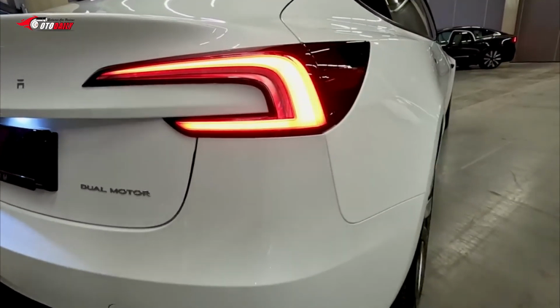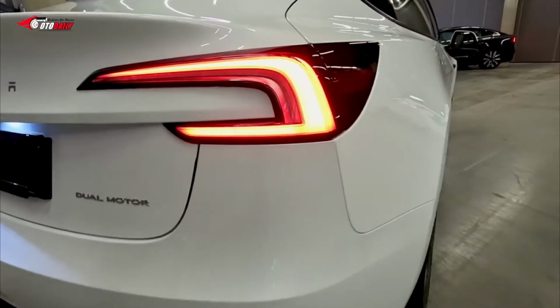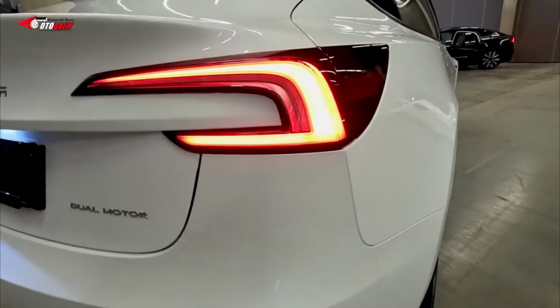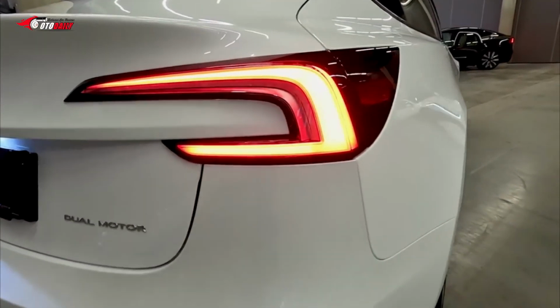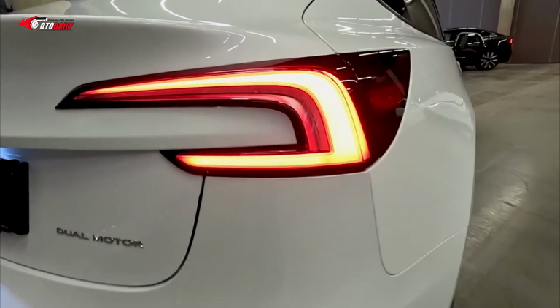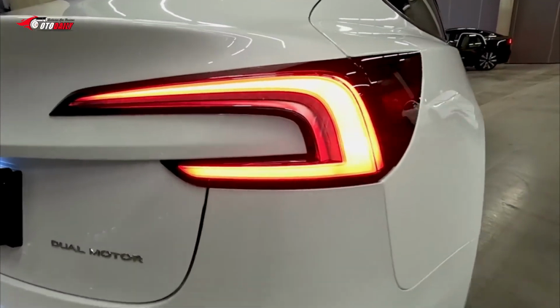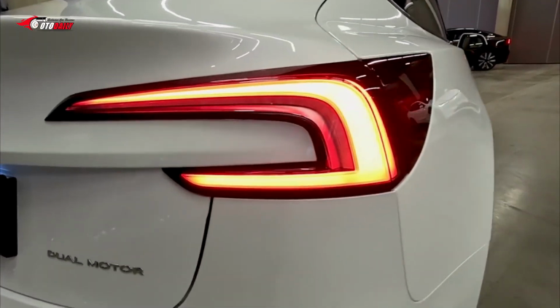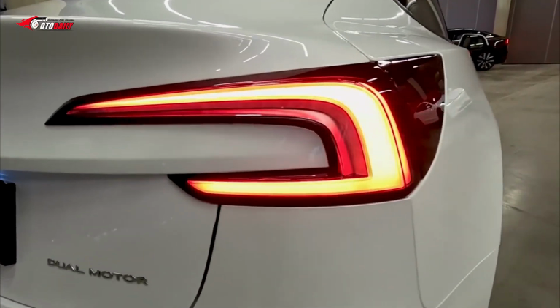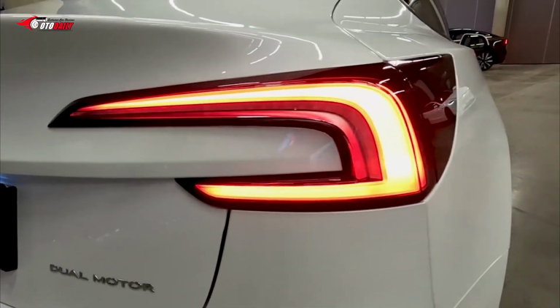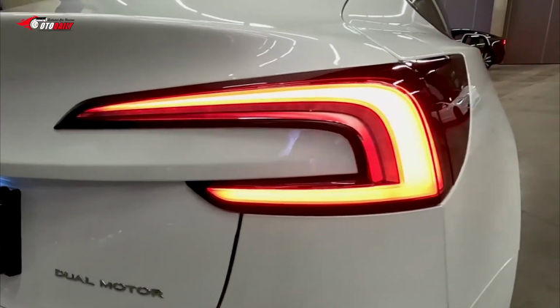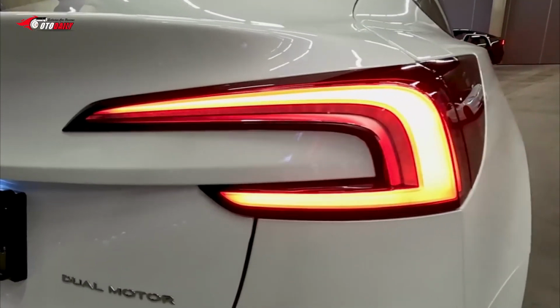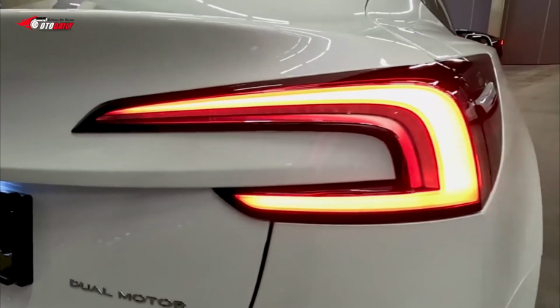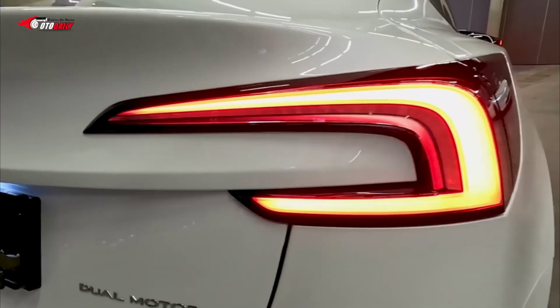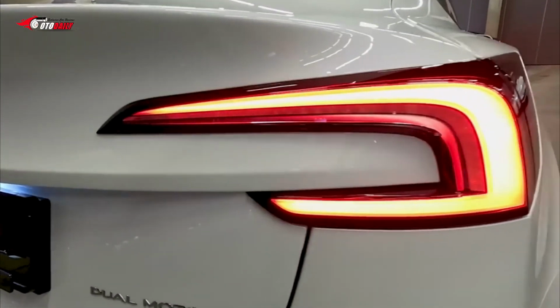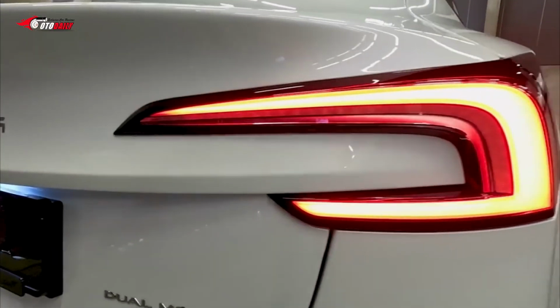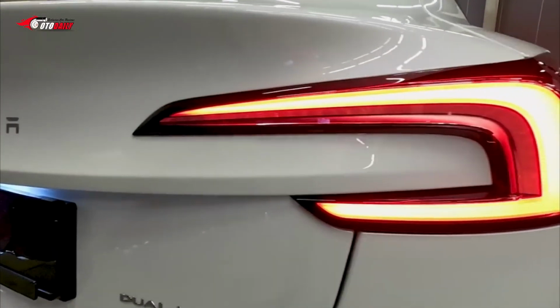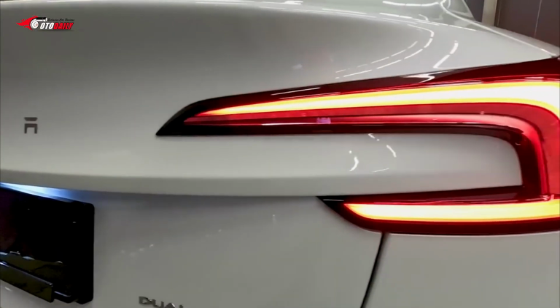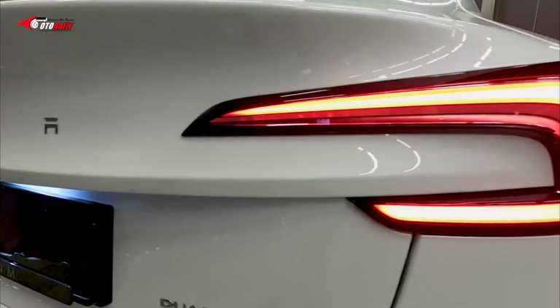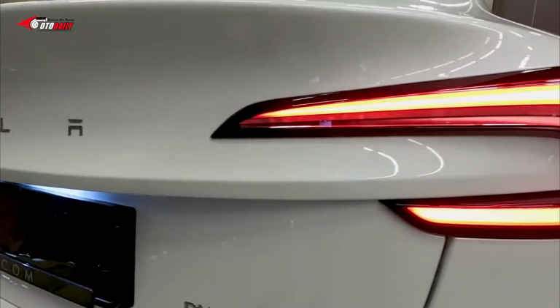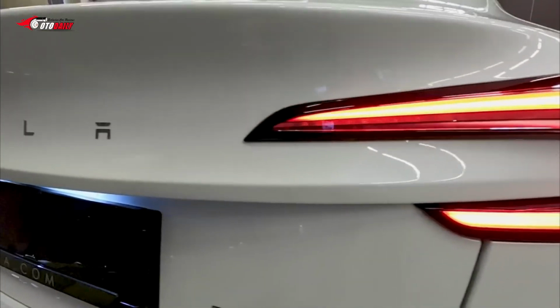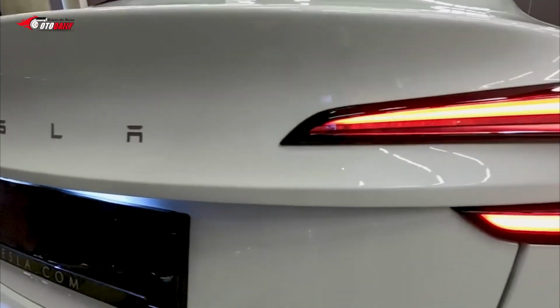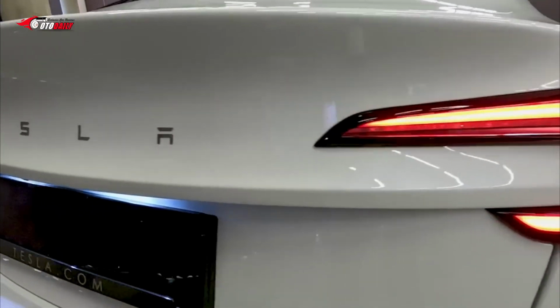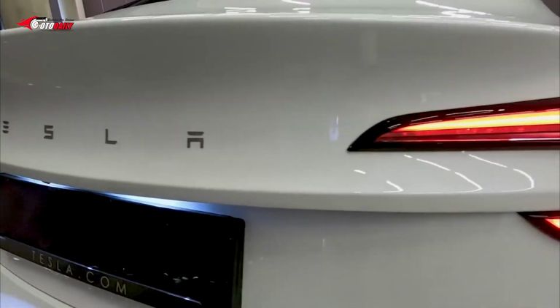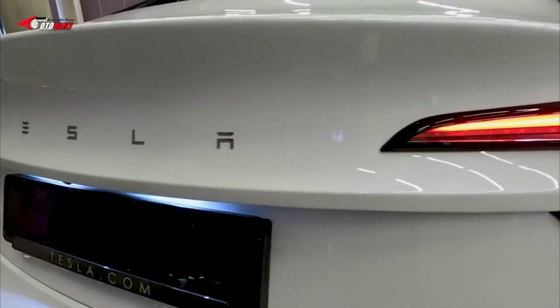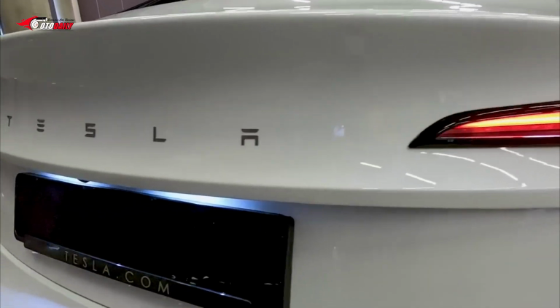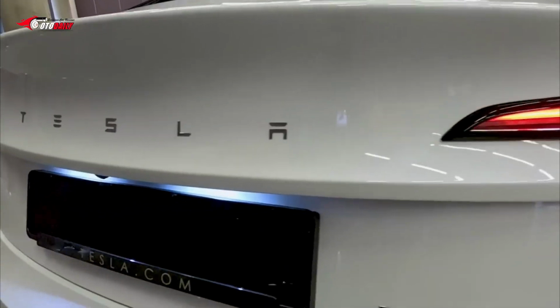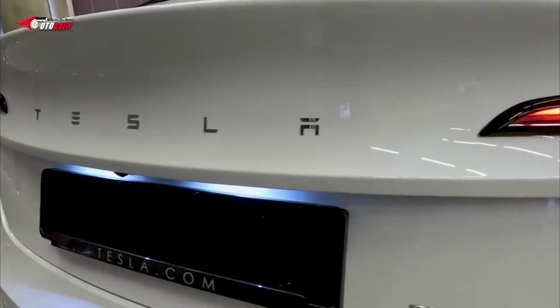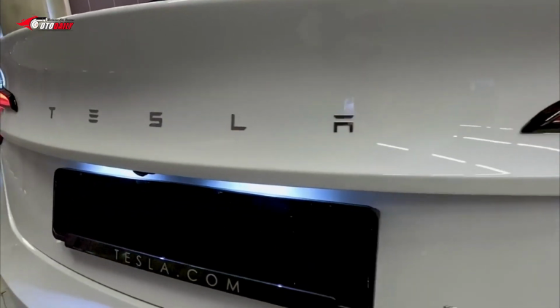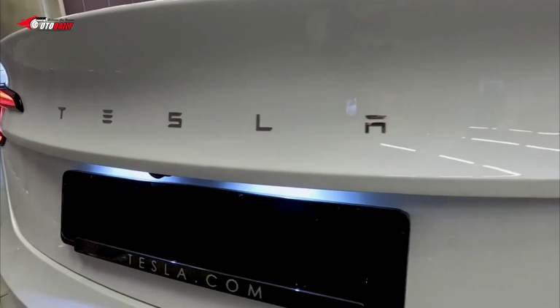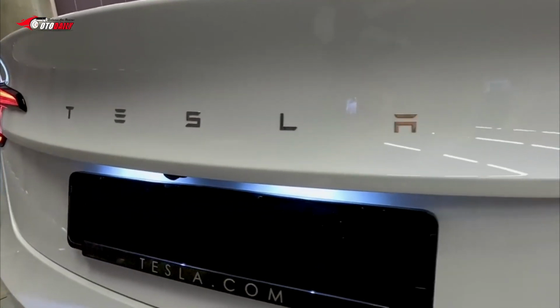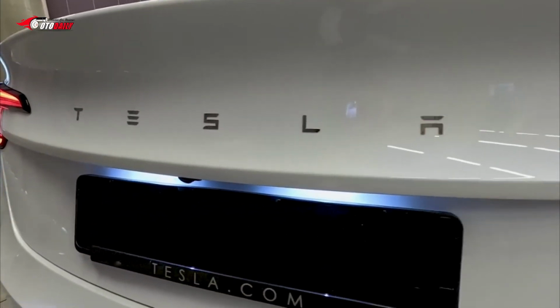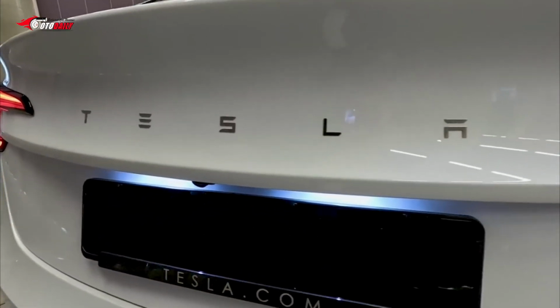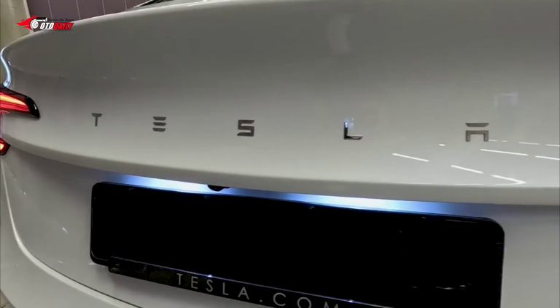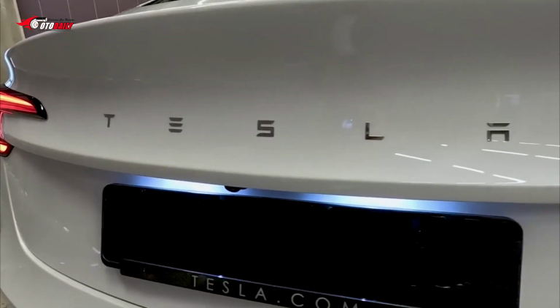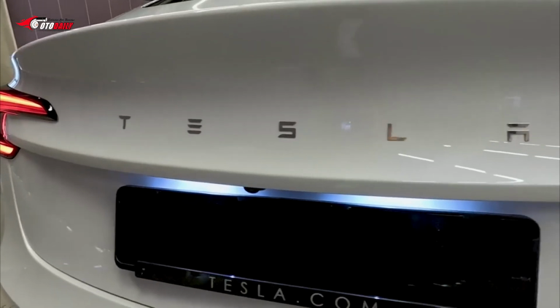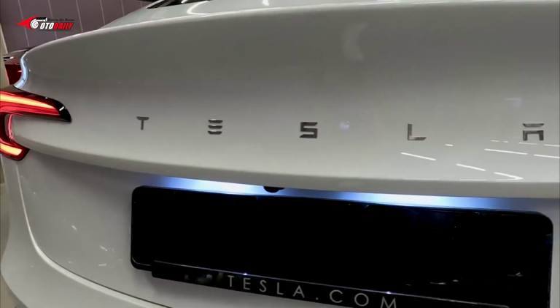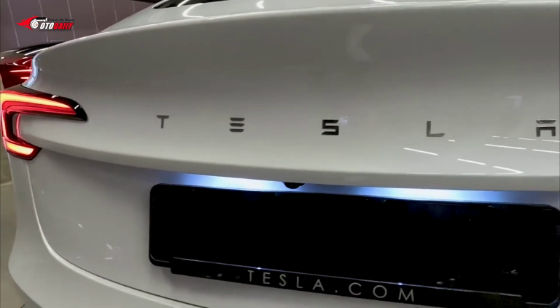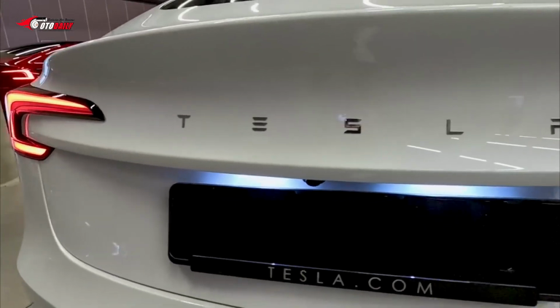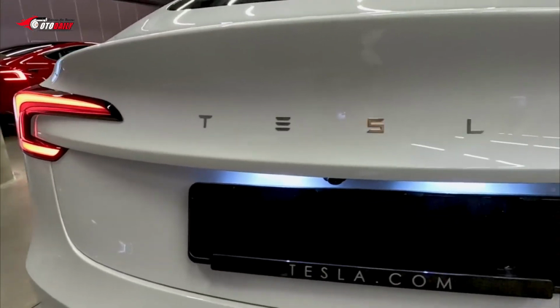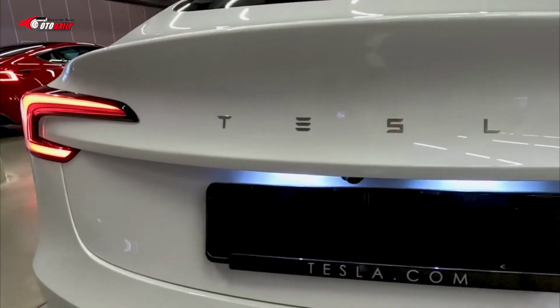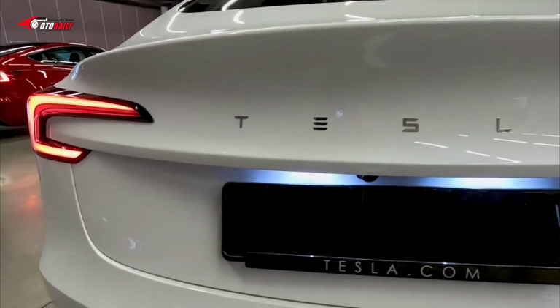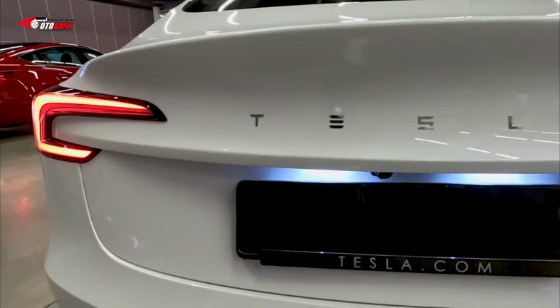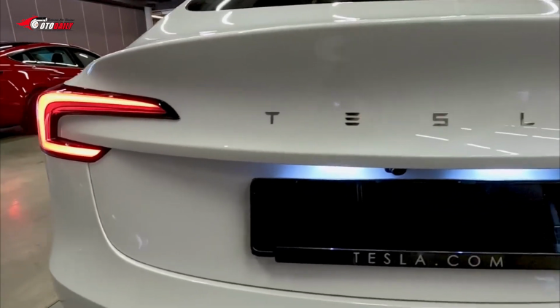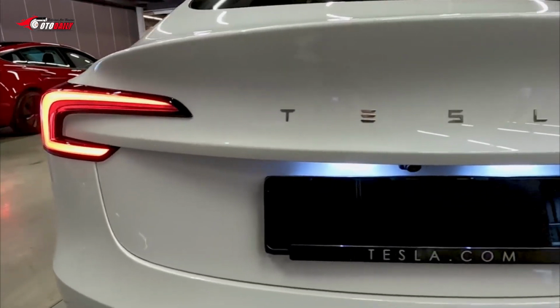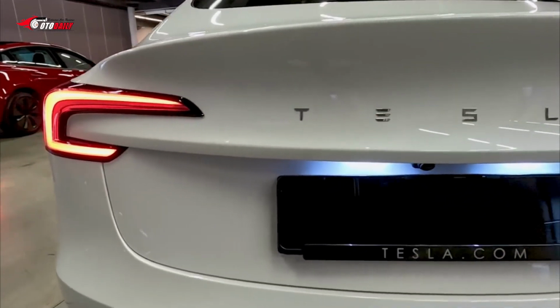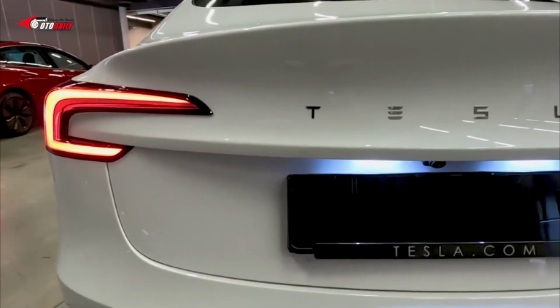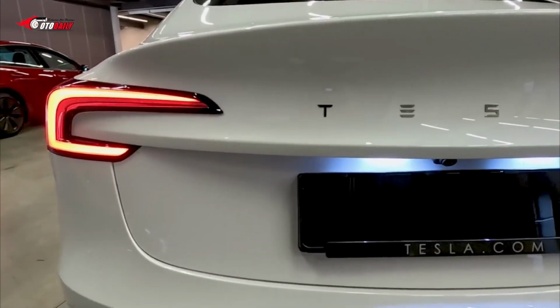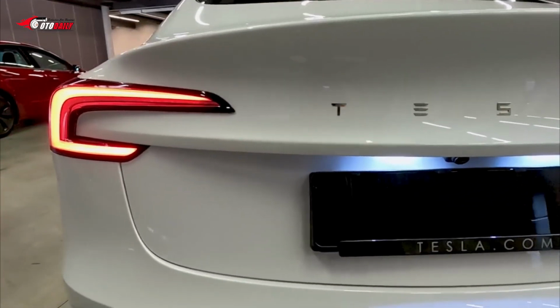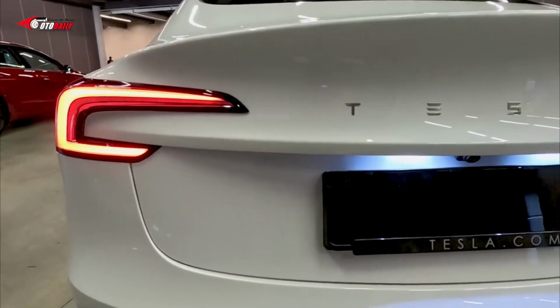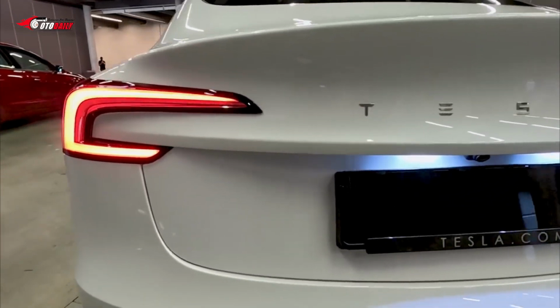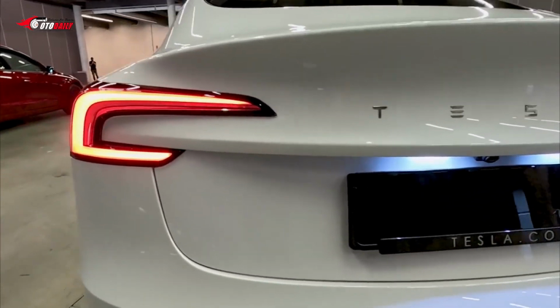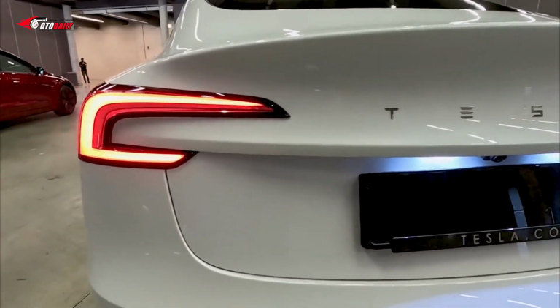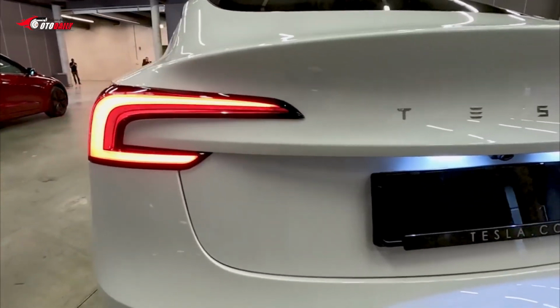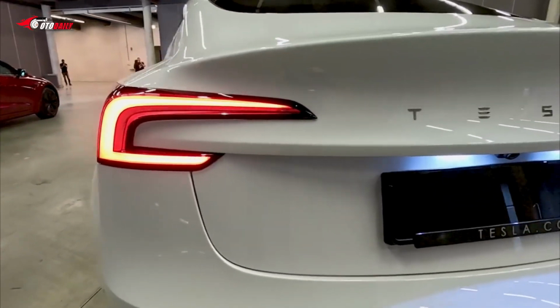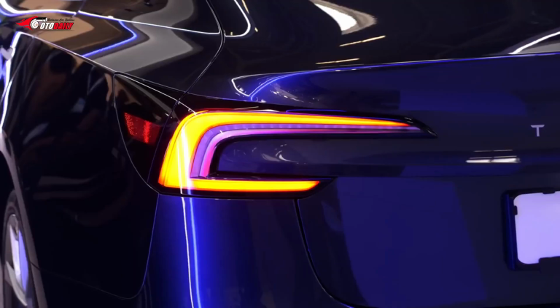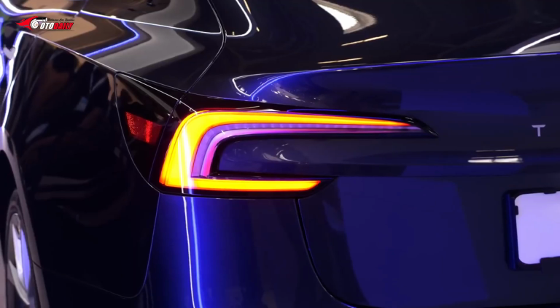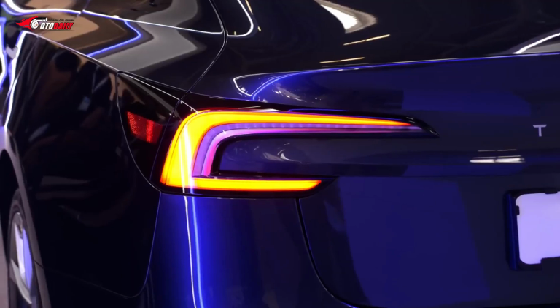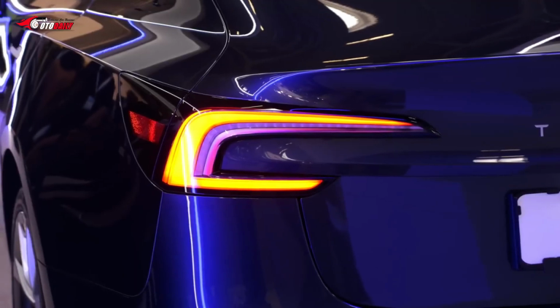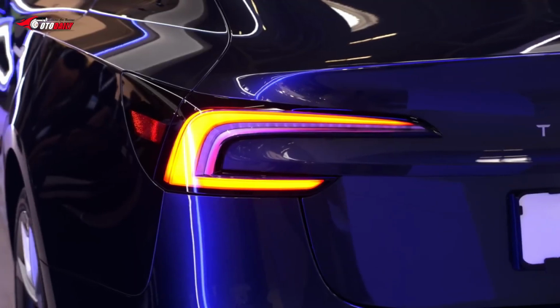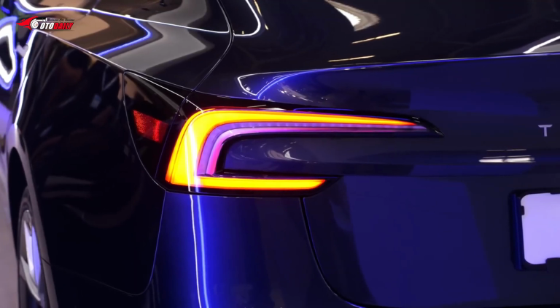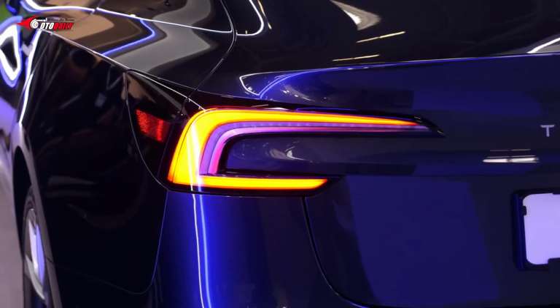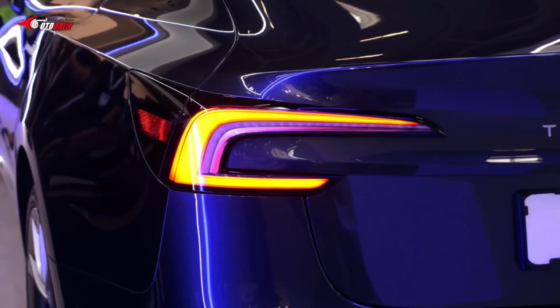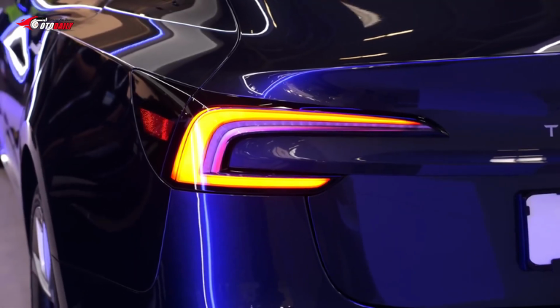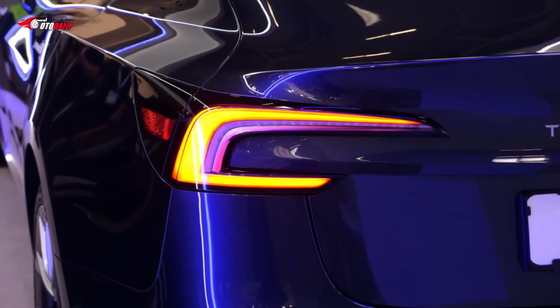Around the back, the taillights now feature a C-shaped design with body color elements, along with the Tesla script on the boot lid.